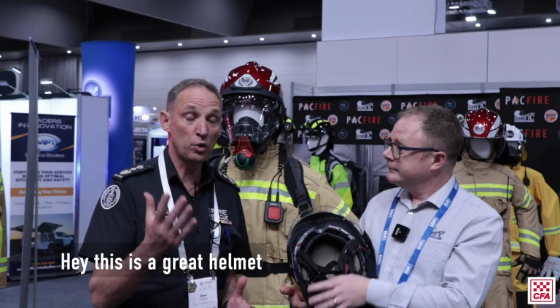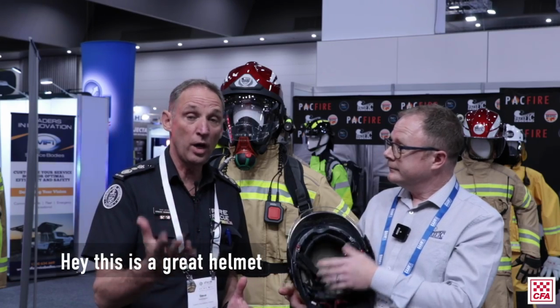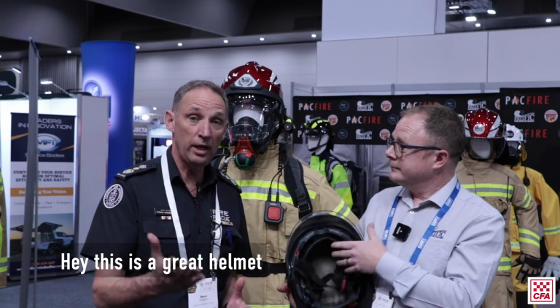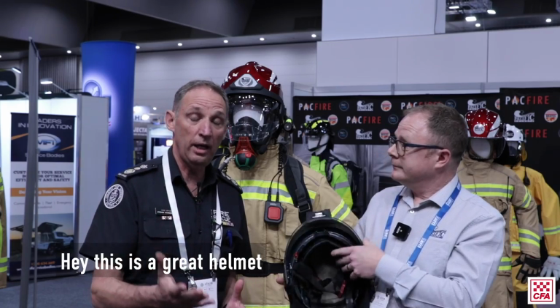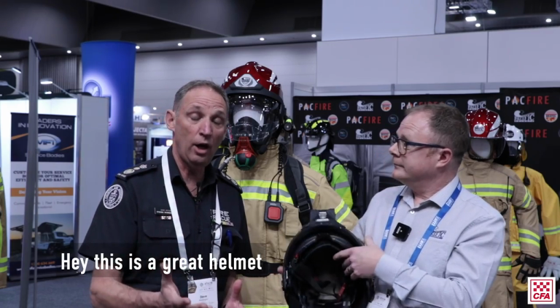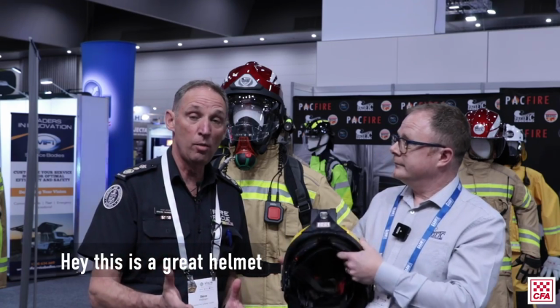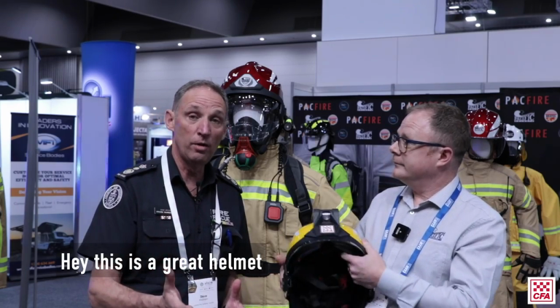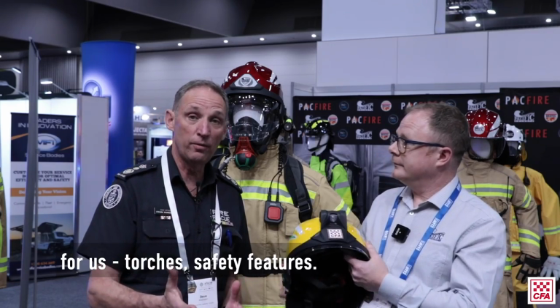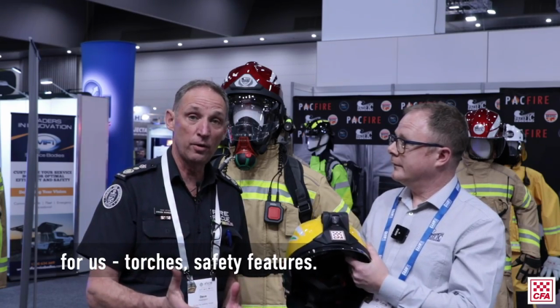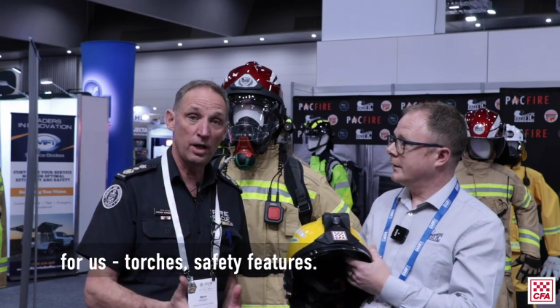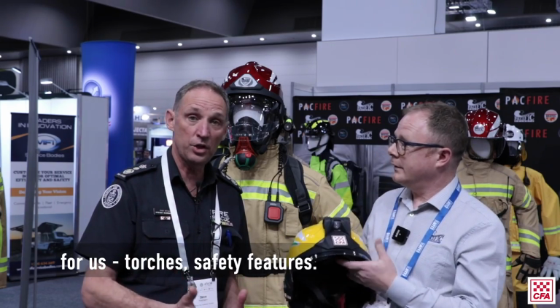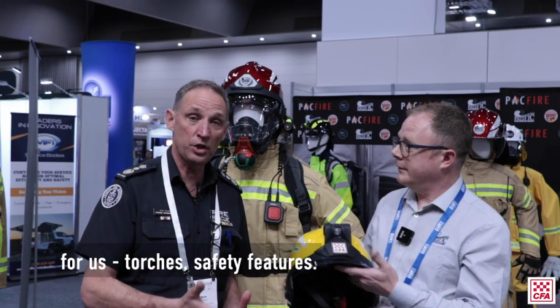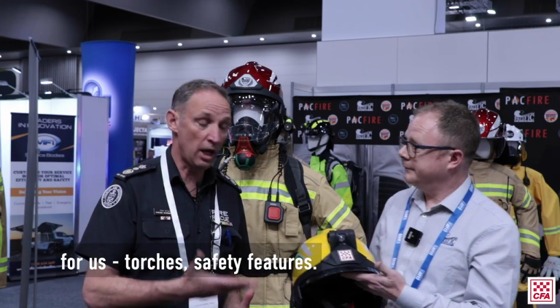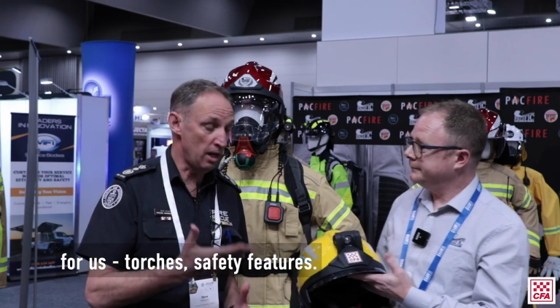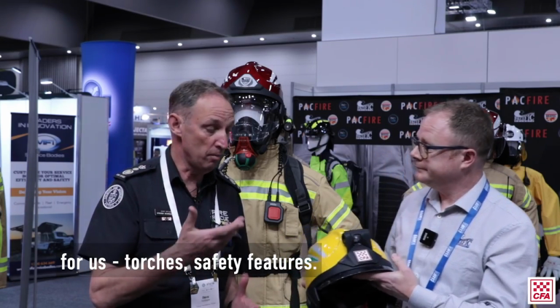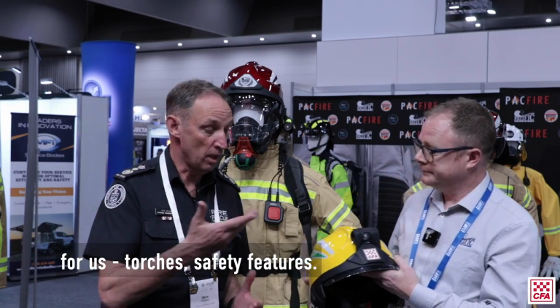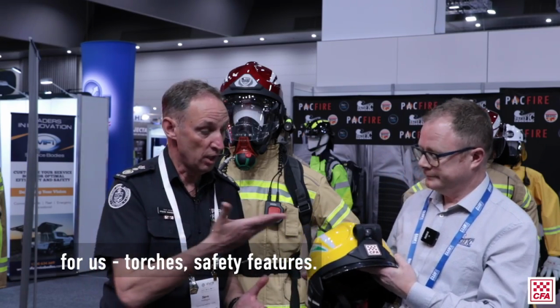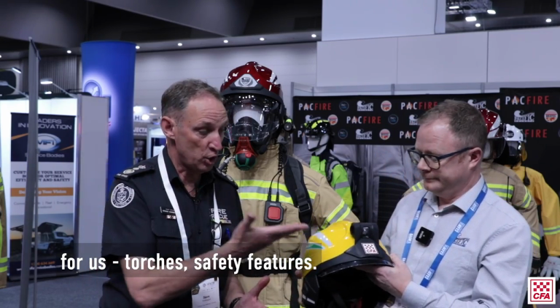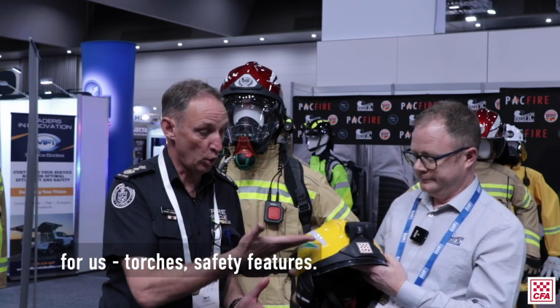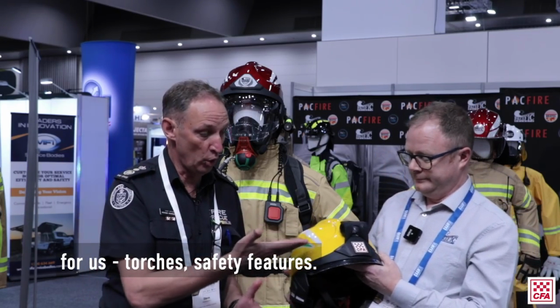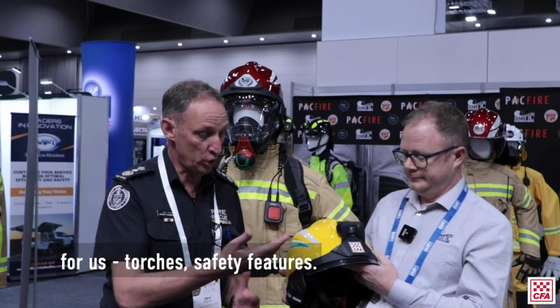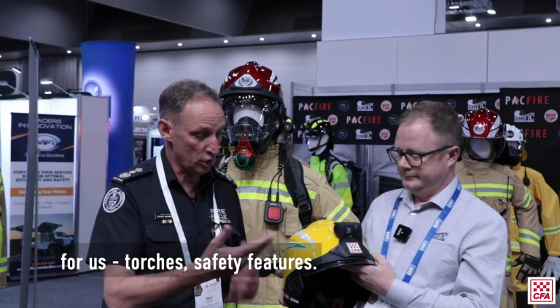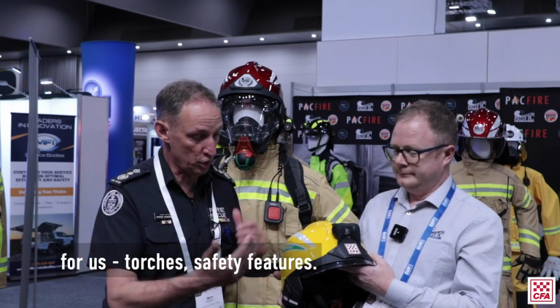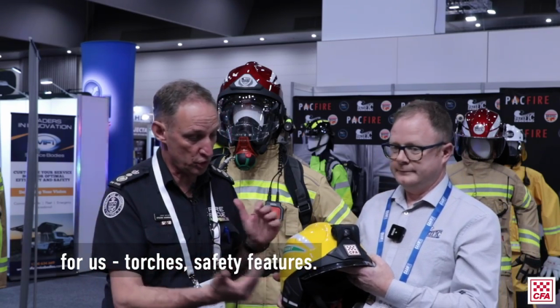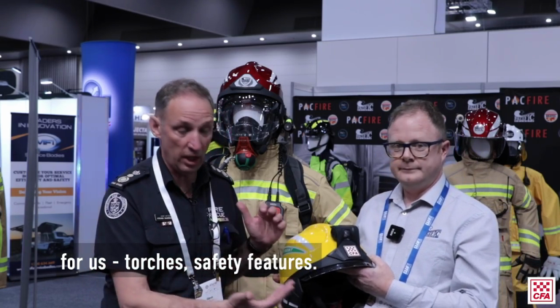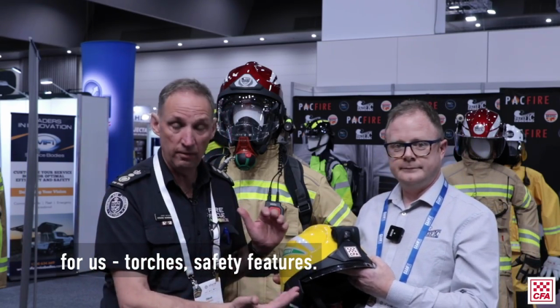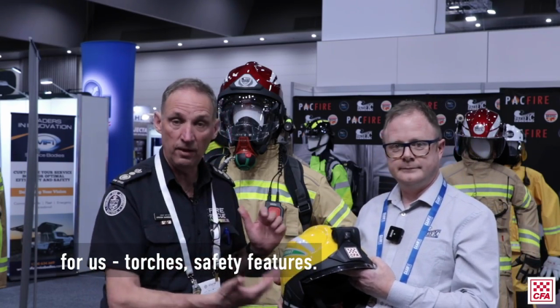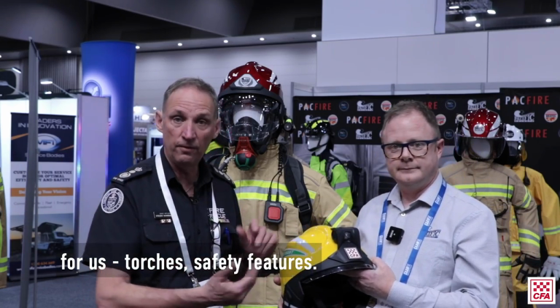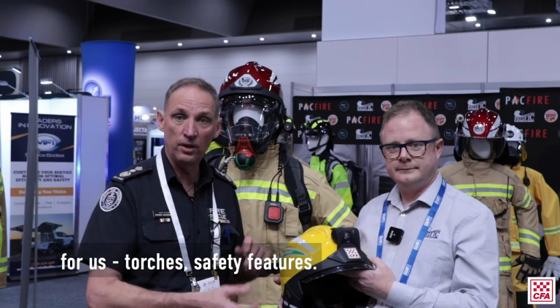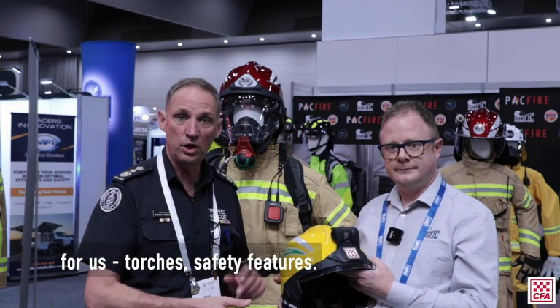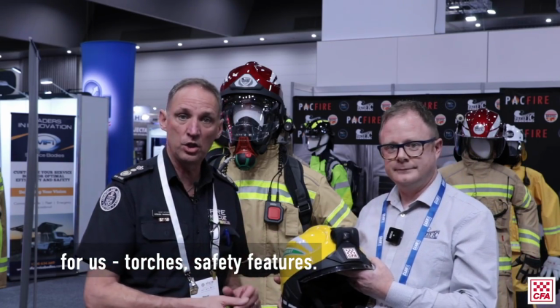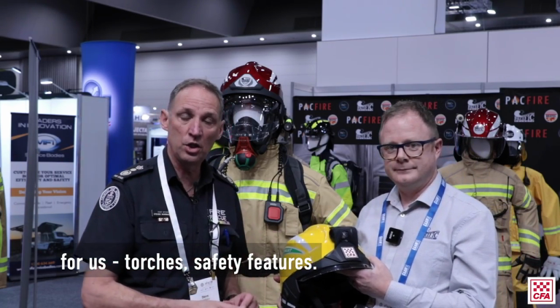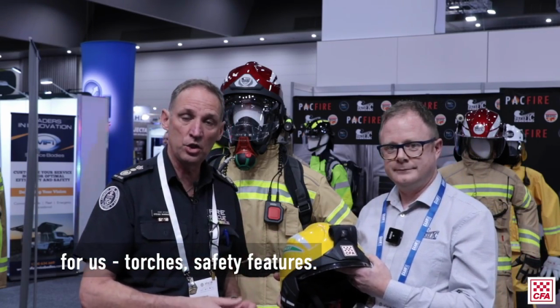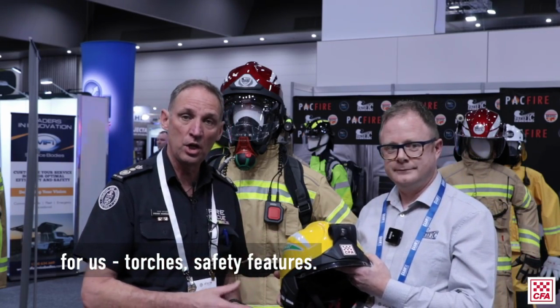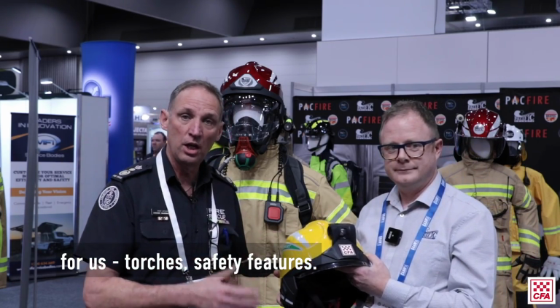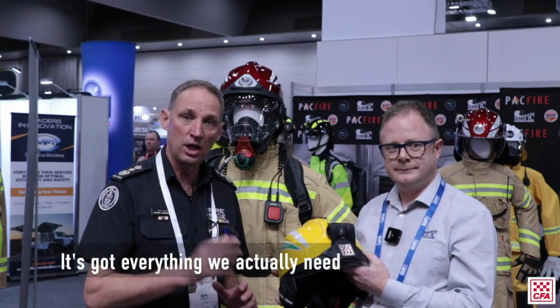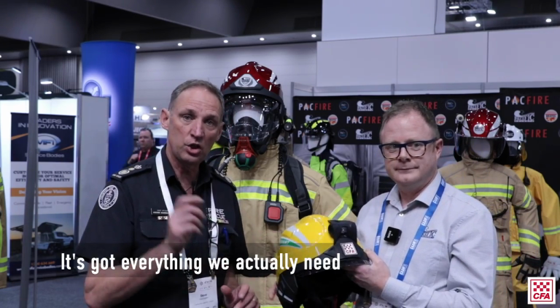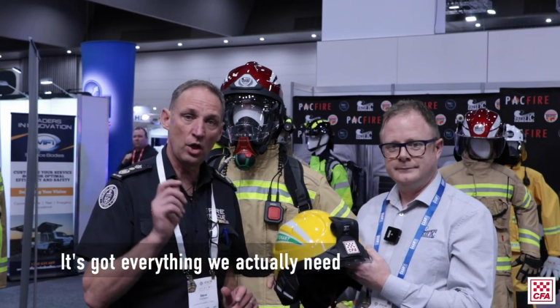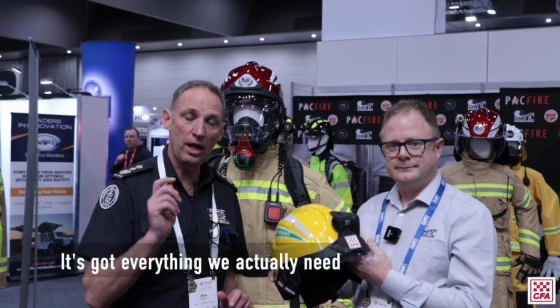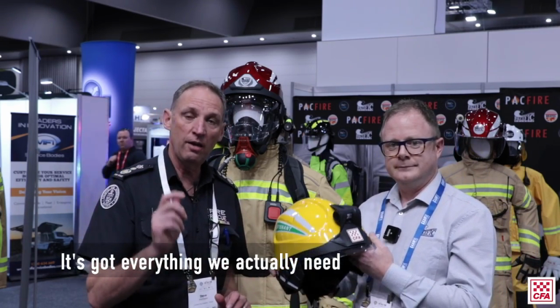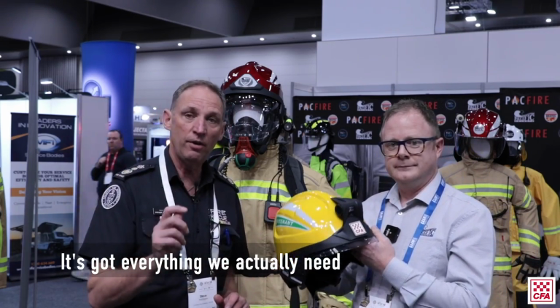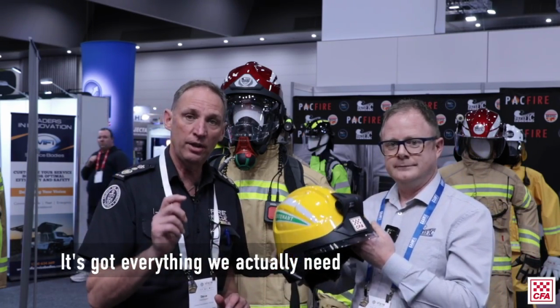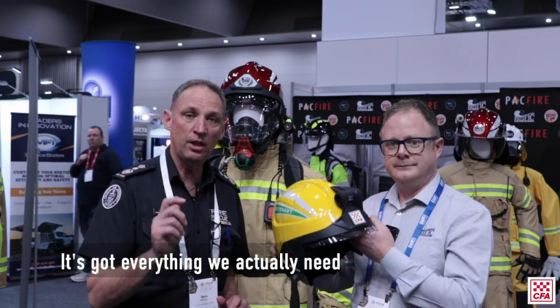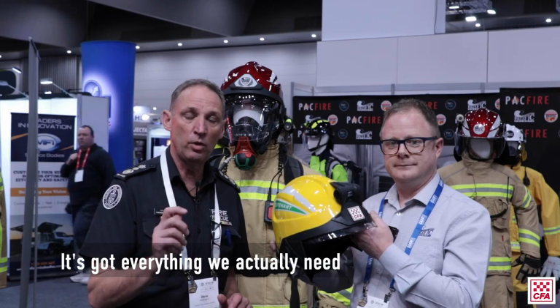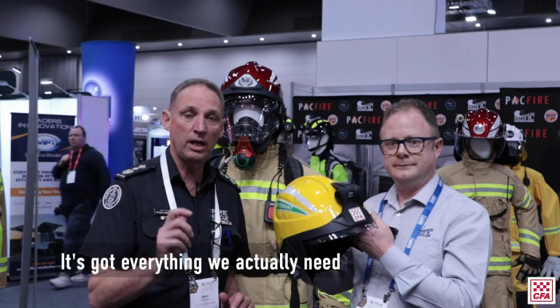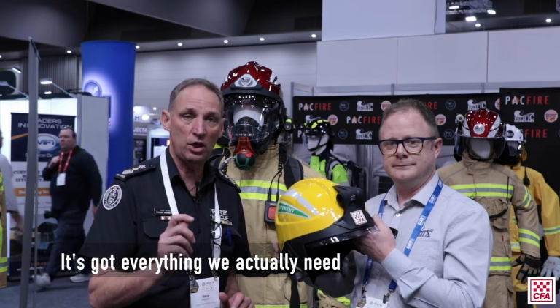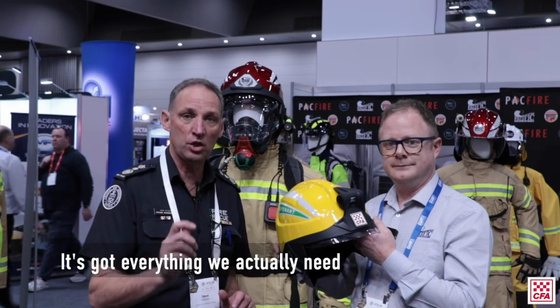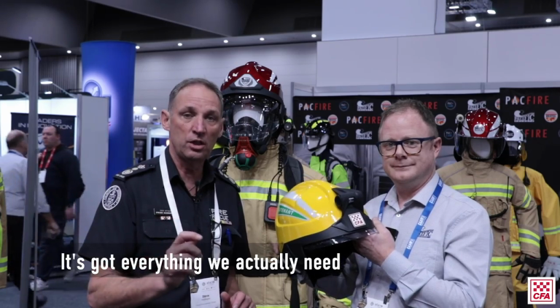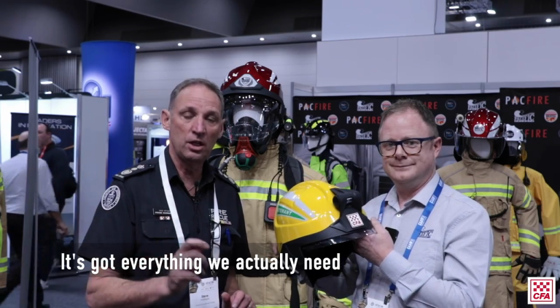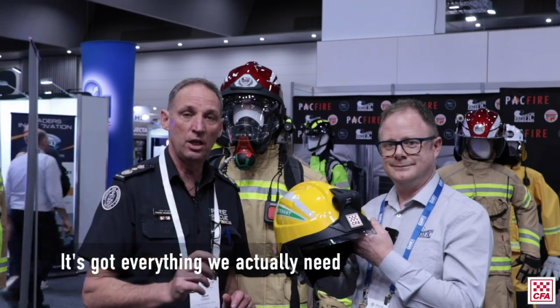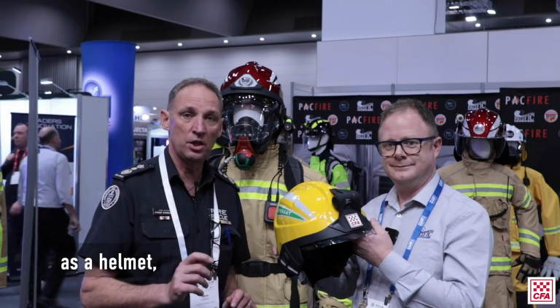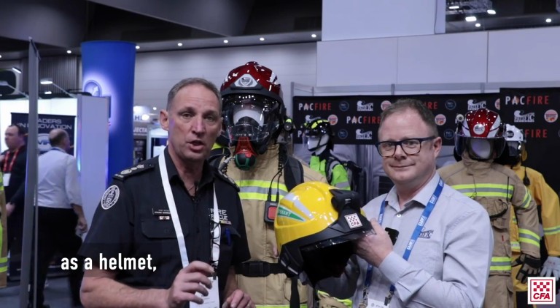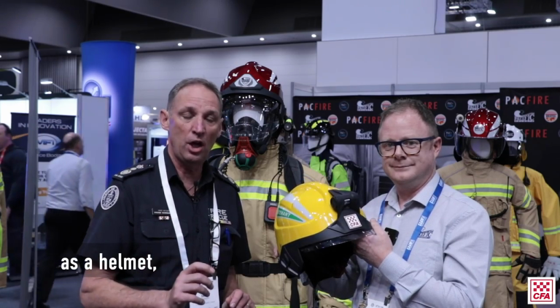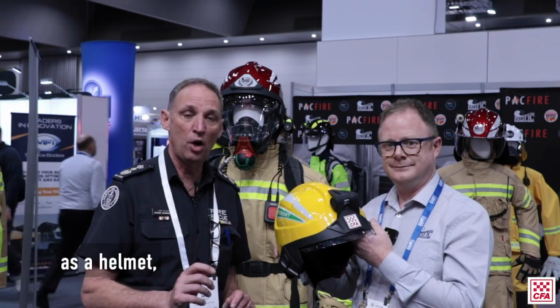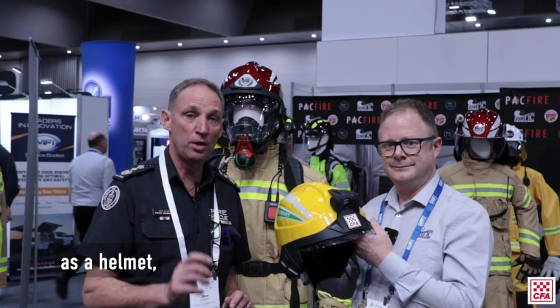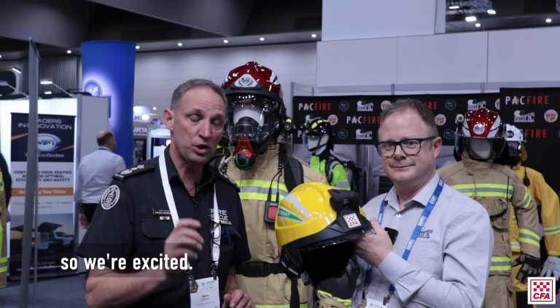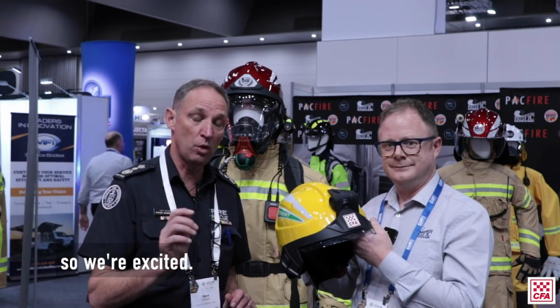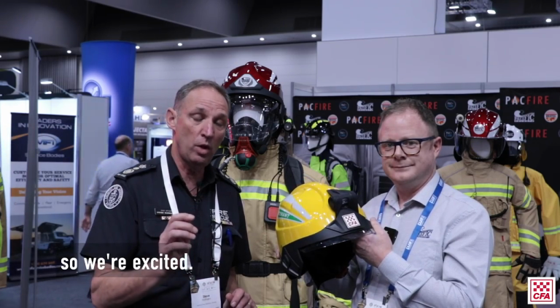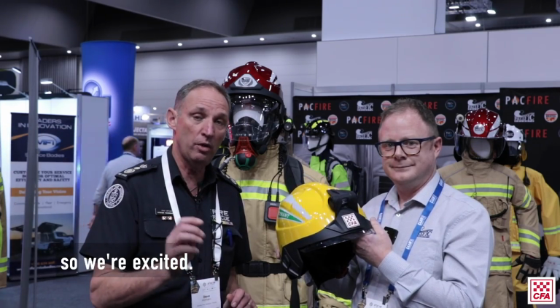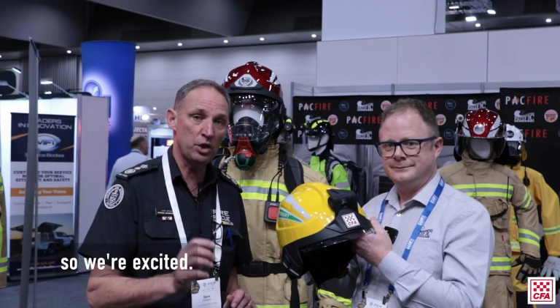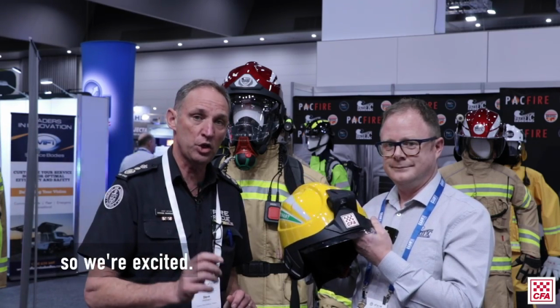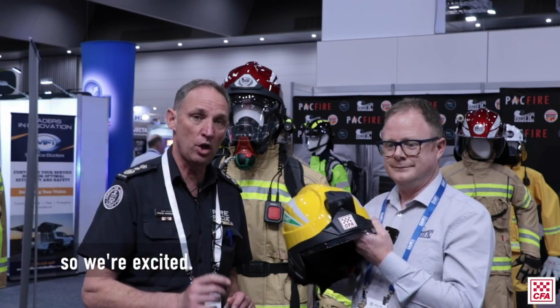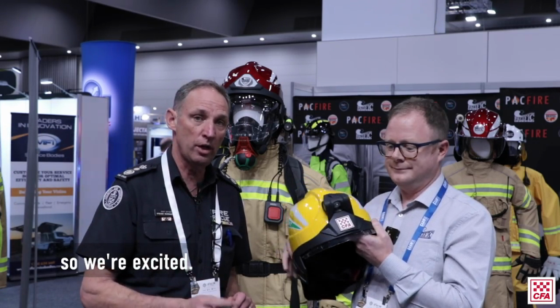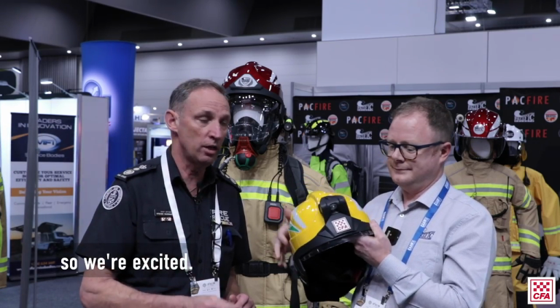This is a great helmet for us — torches, safety features — it's got everything we actually need in a helmet, so we're excited.